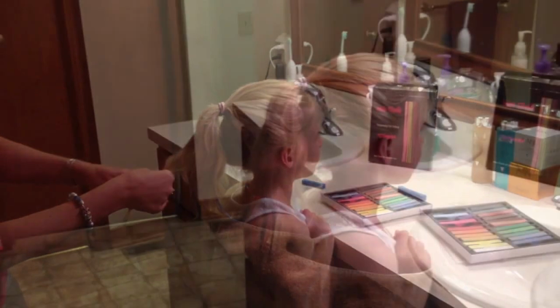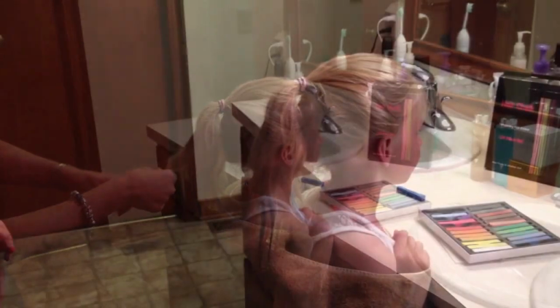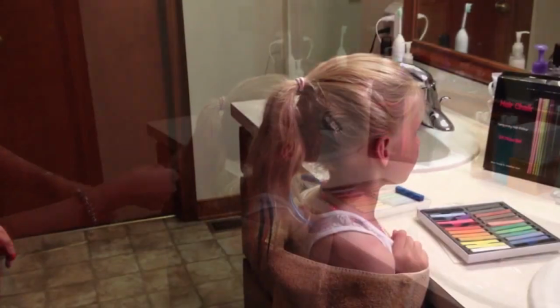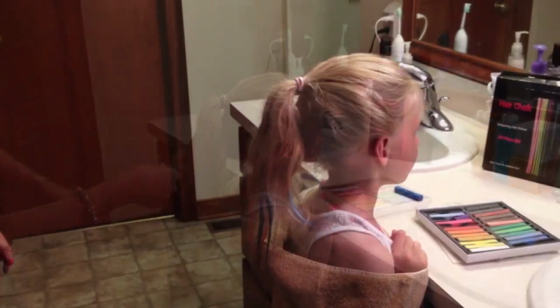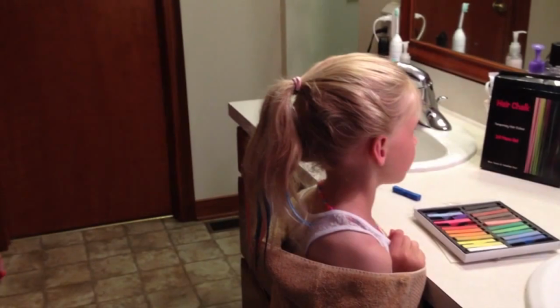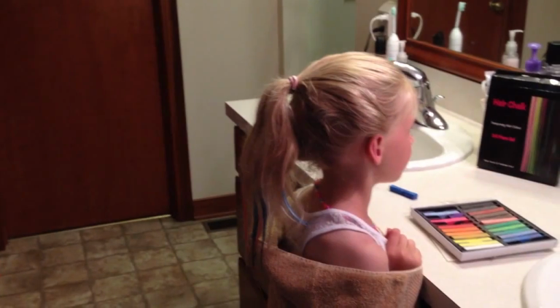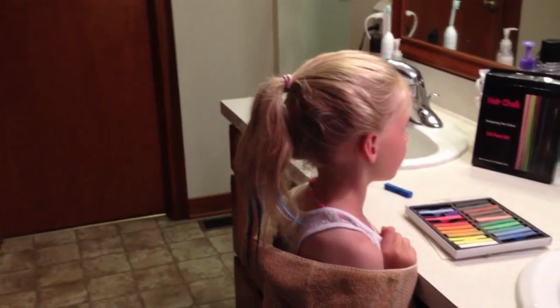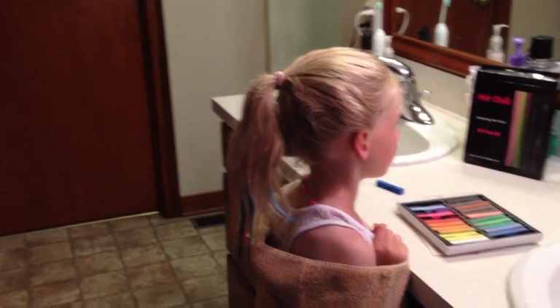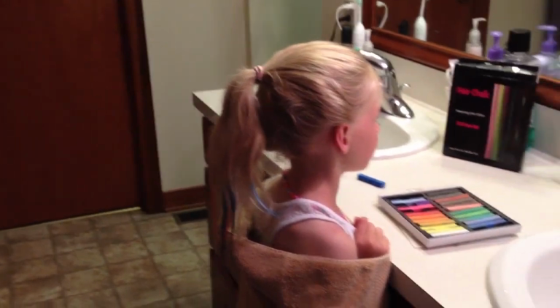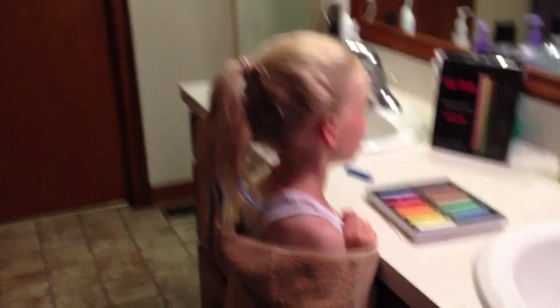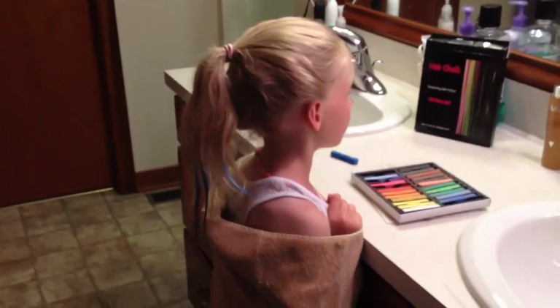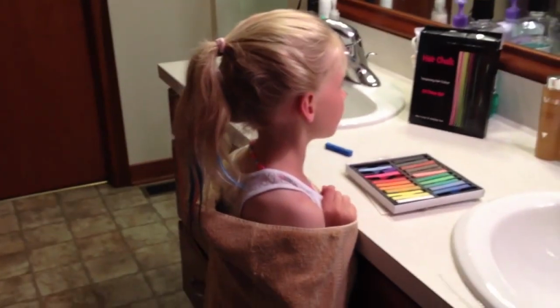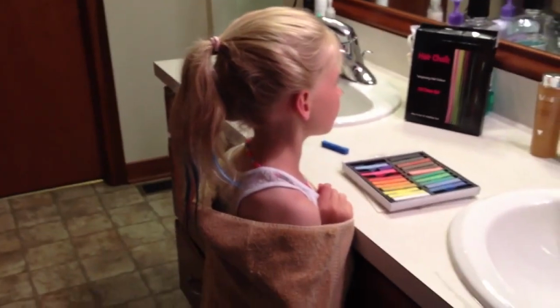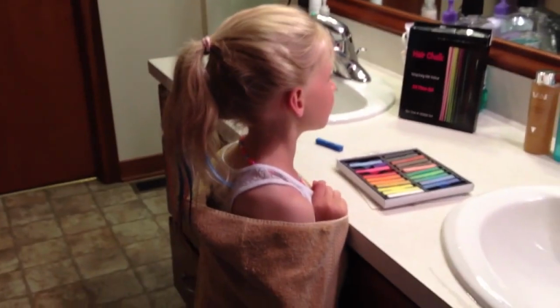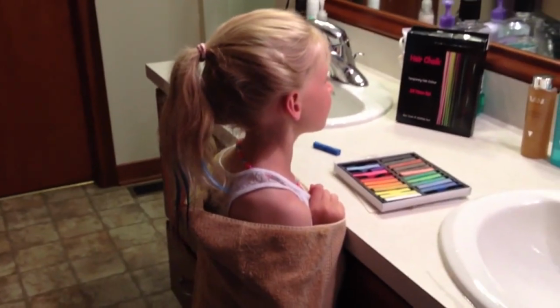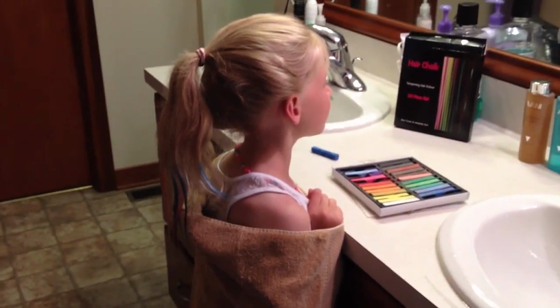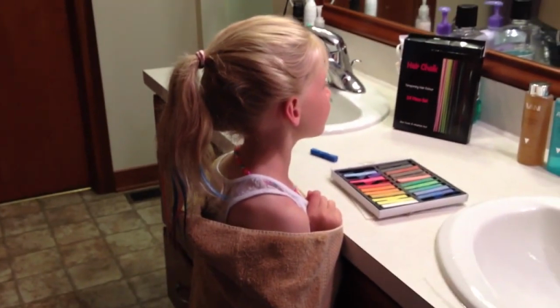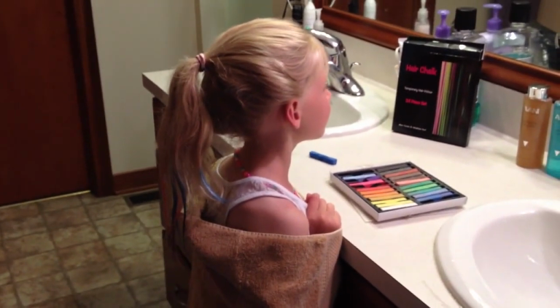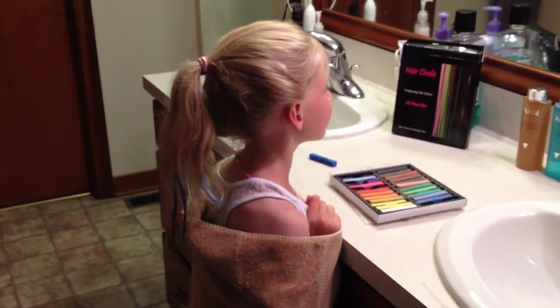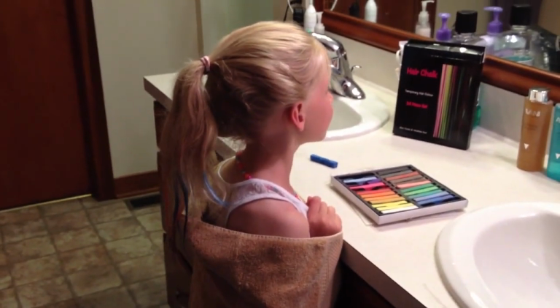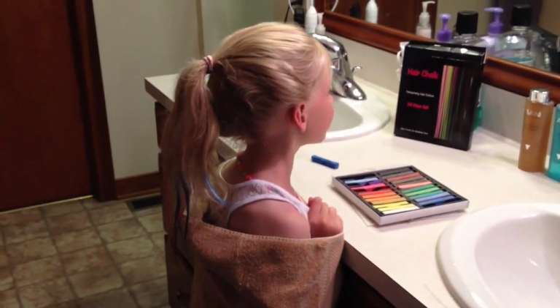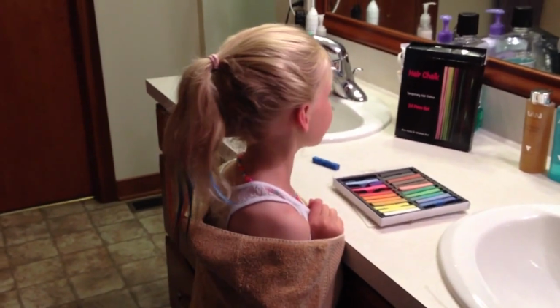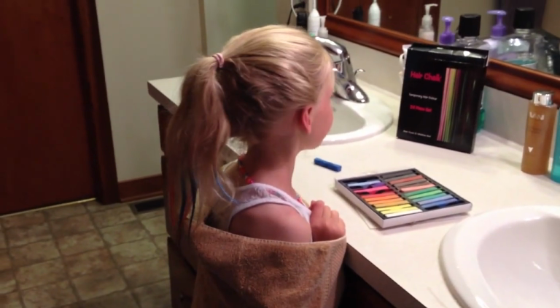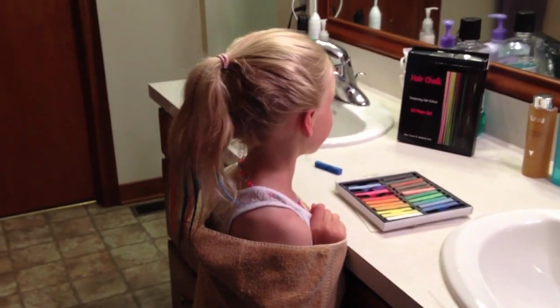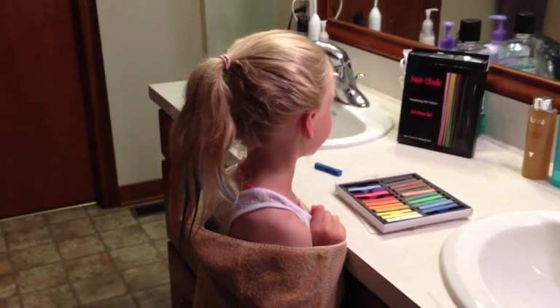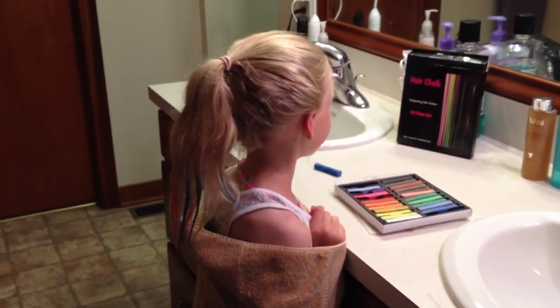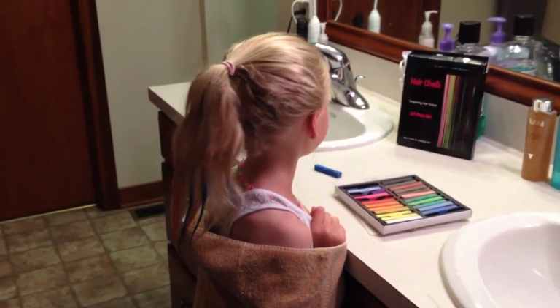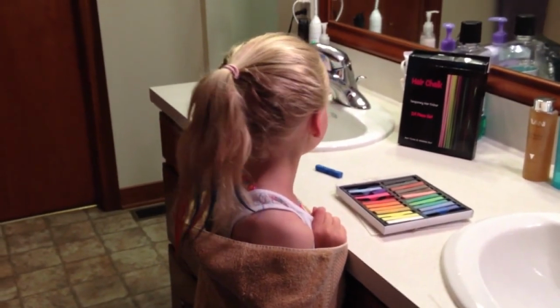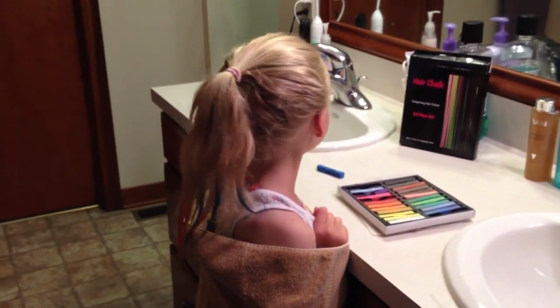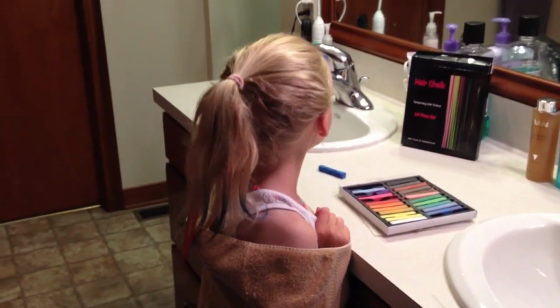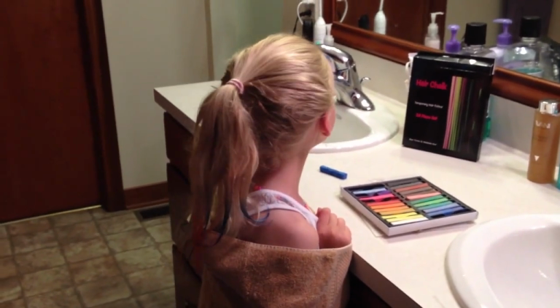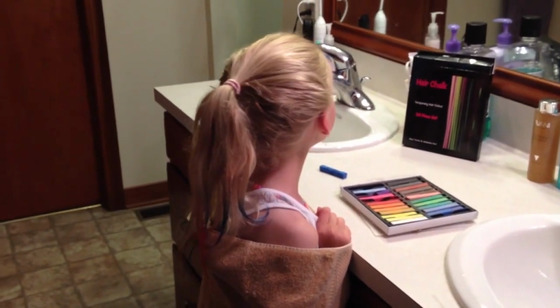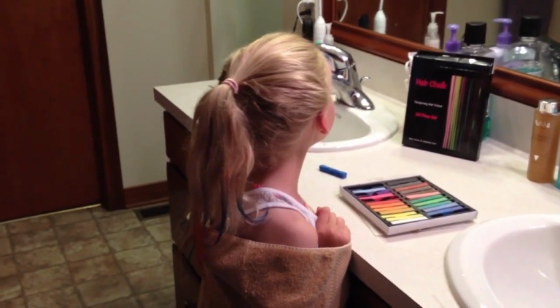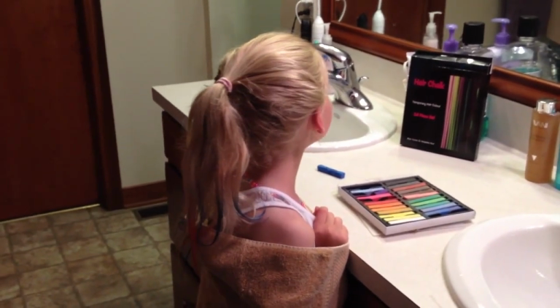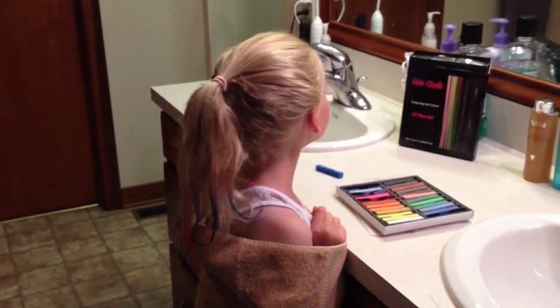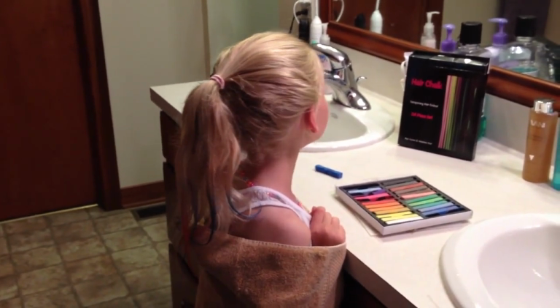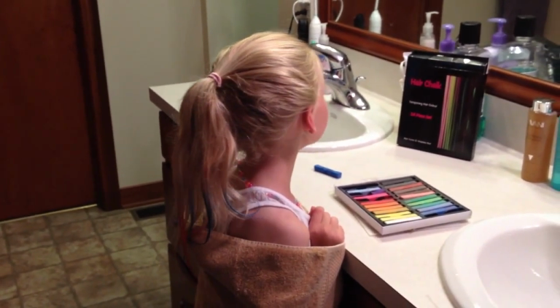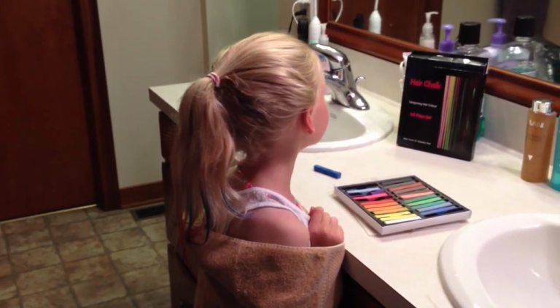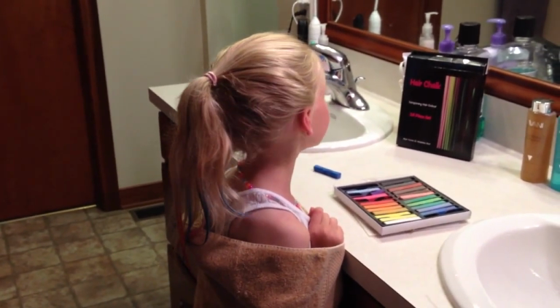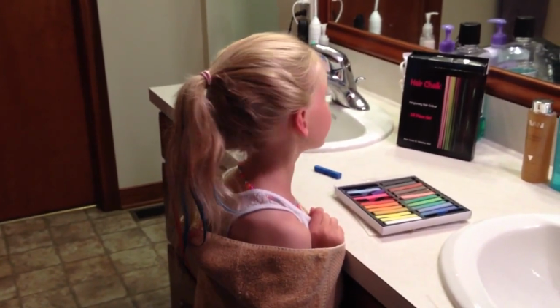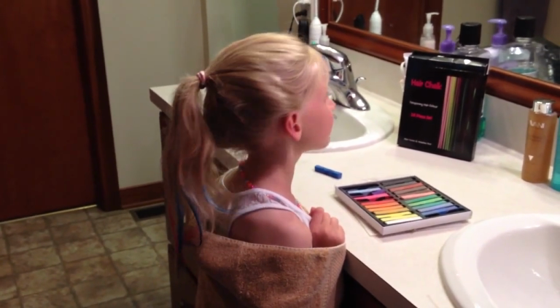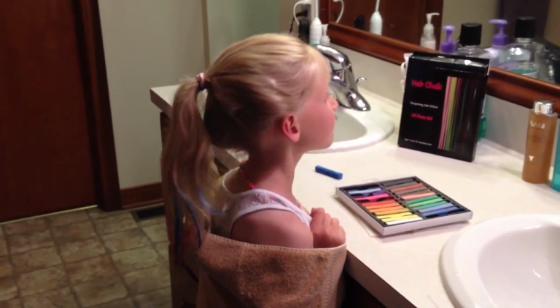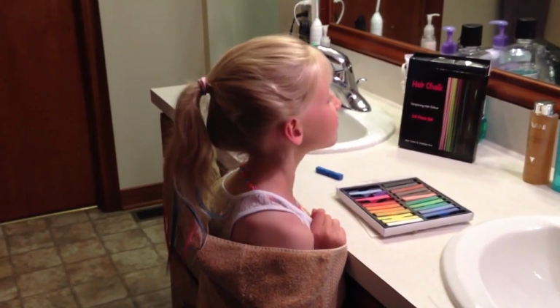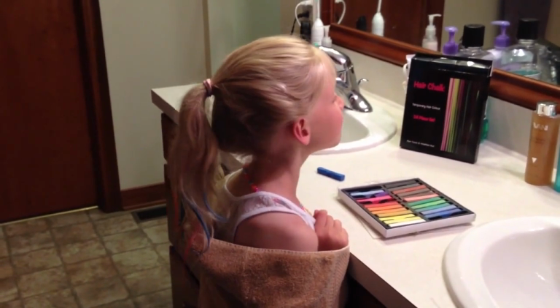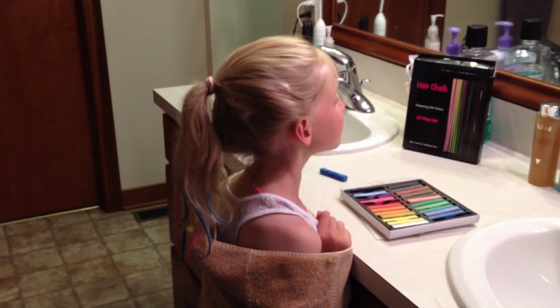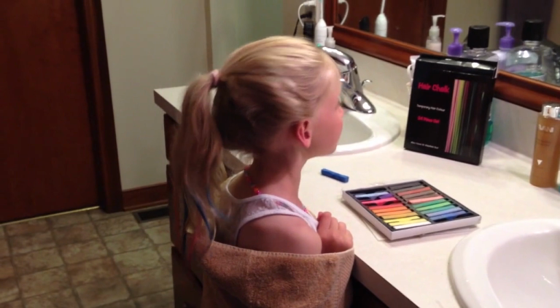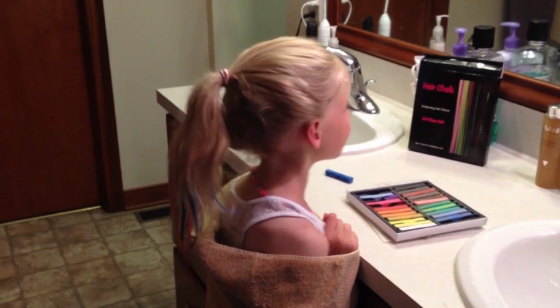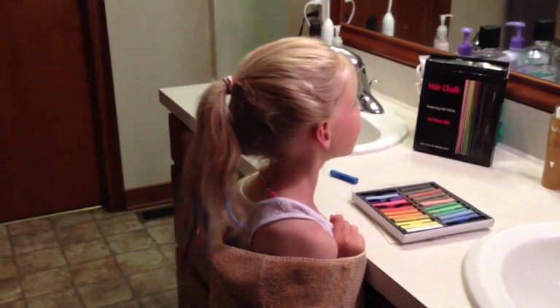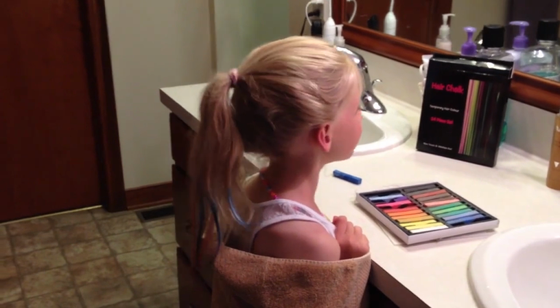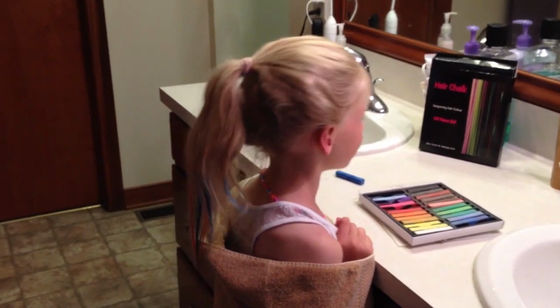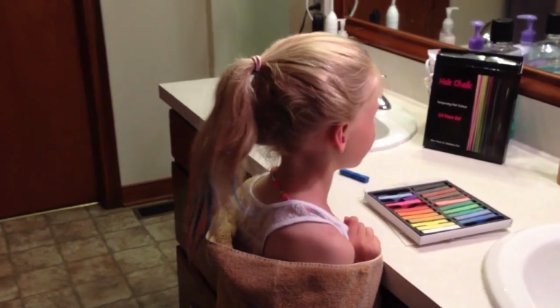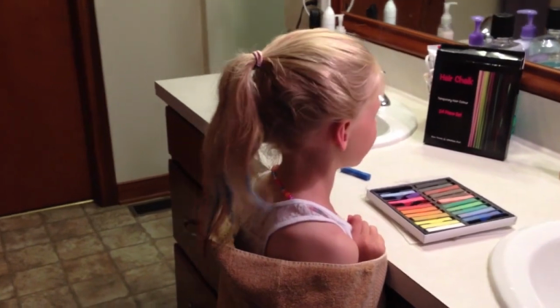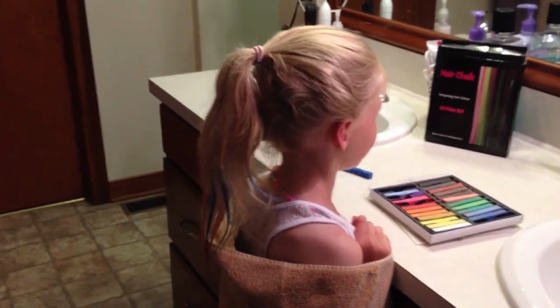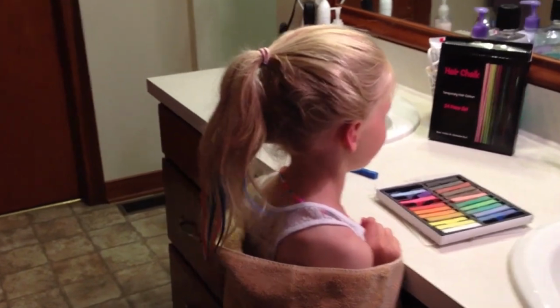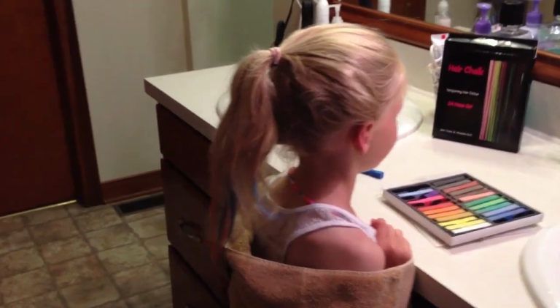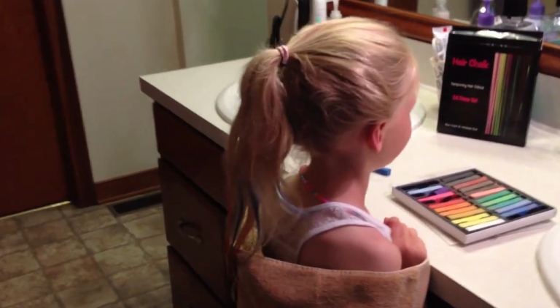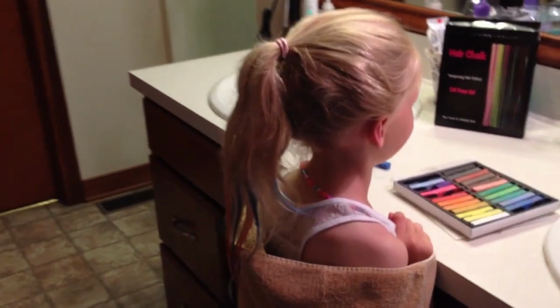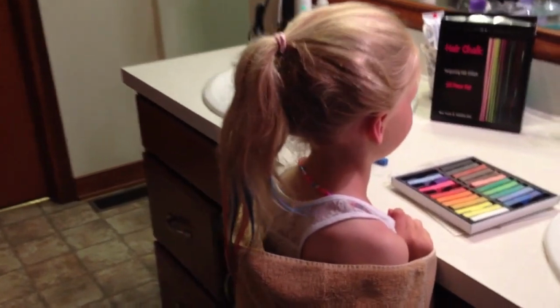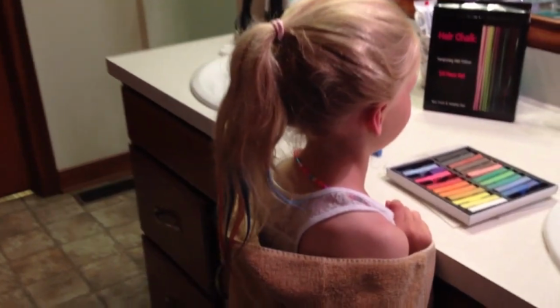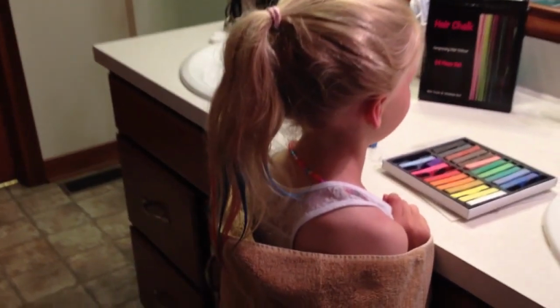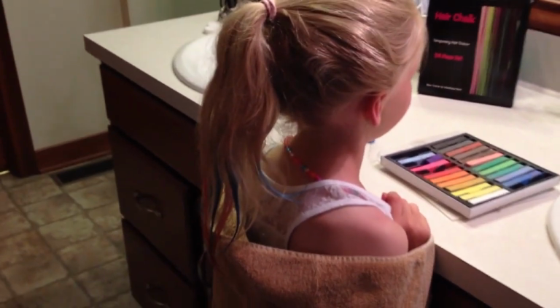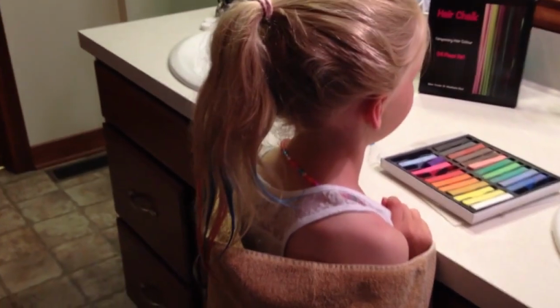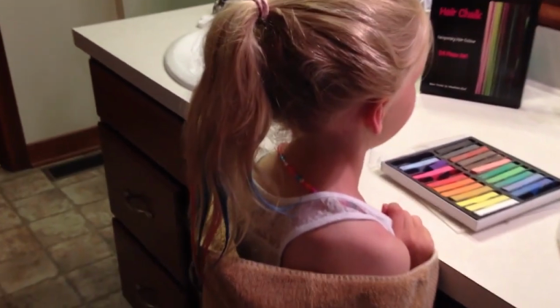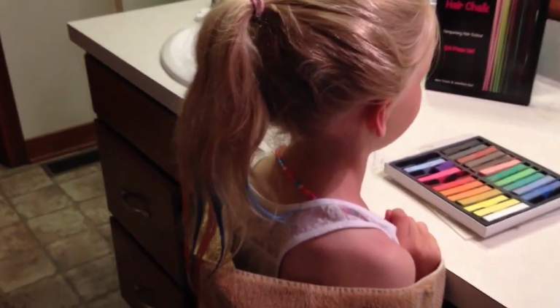There you have it. It'll dry and it'll stay in for about three days or so with washings, and then it'll start to fade out.